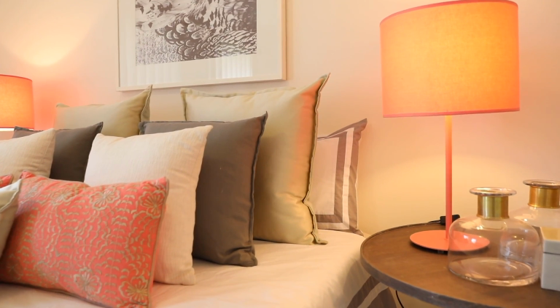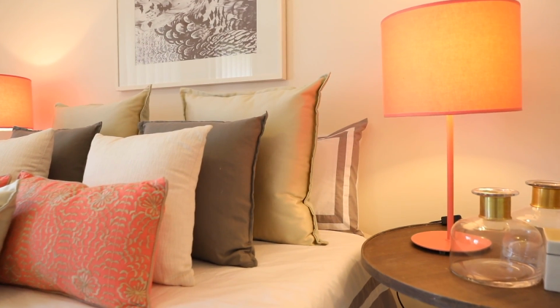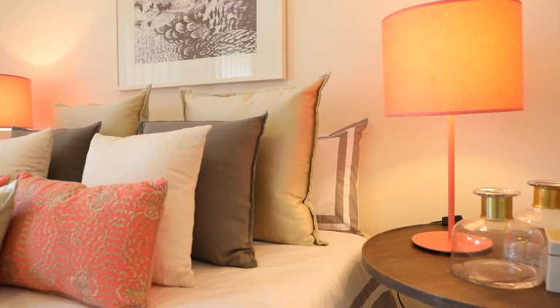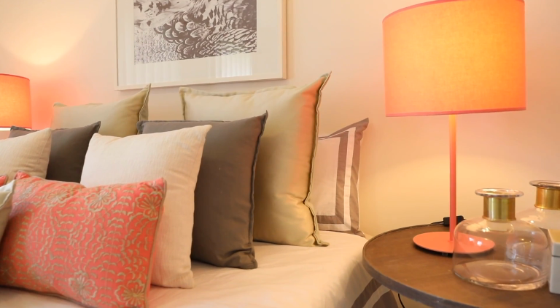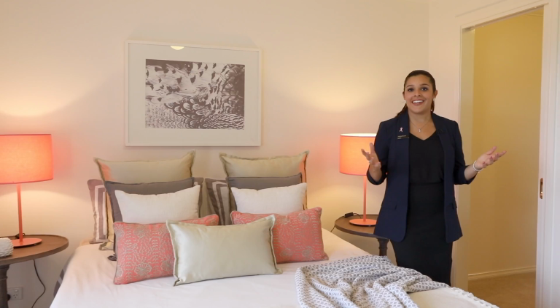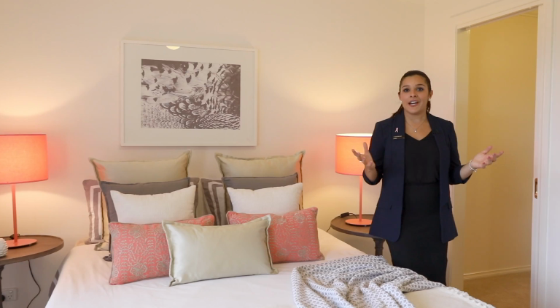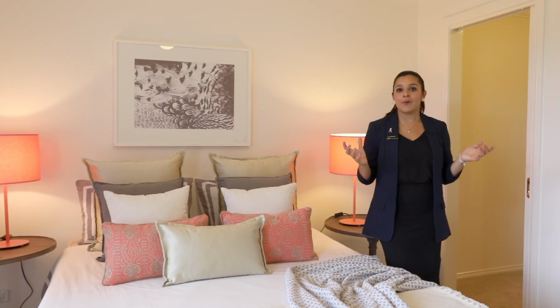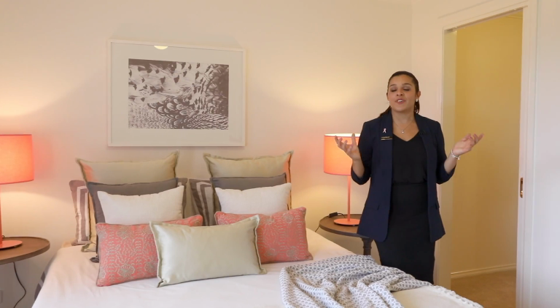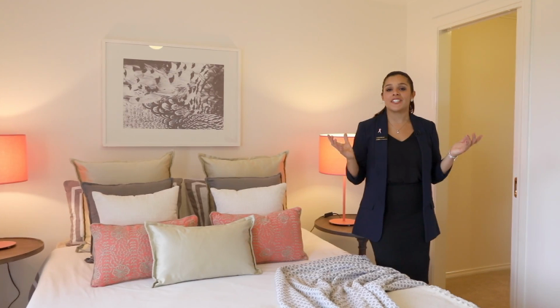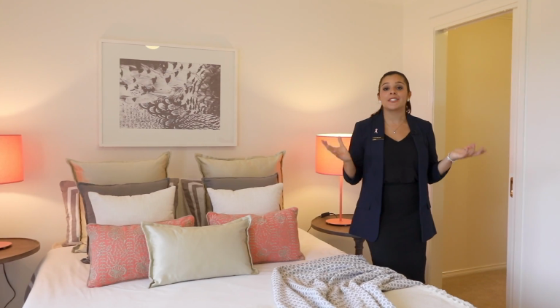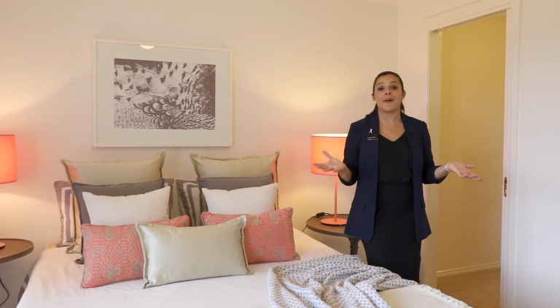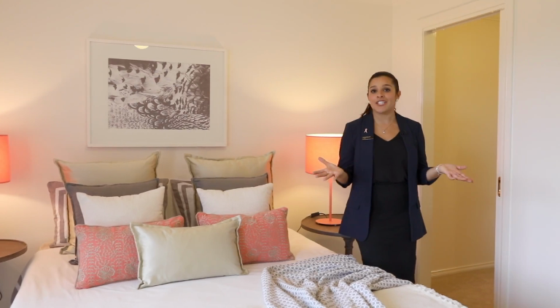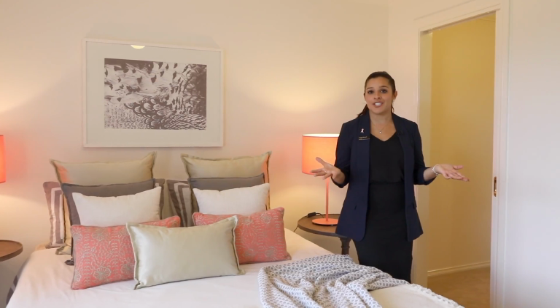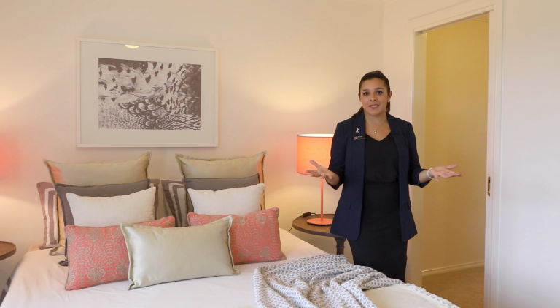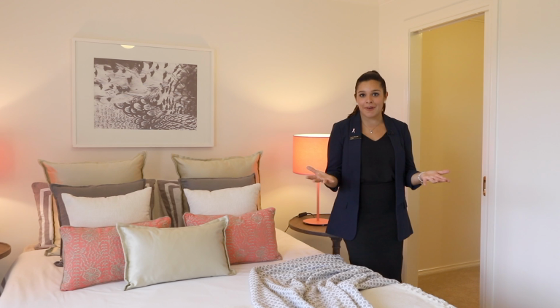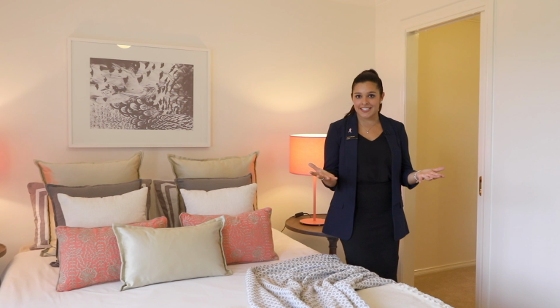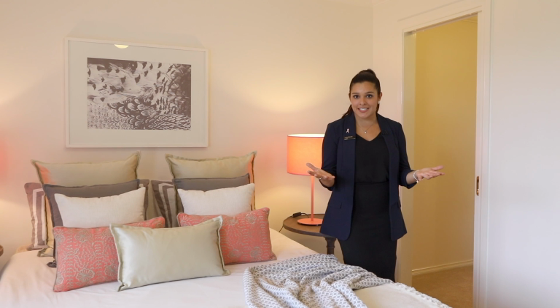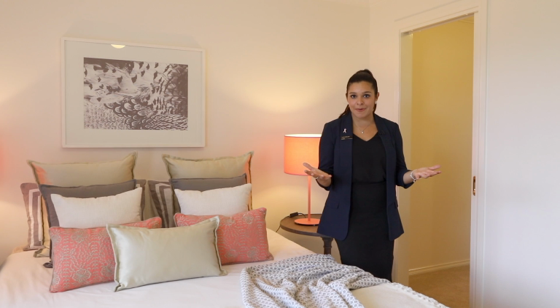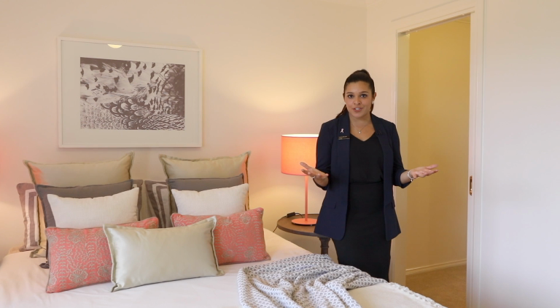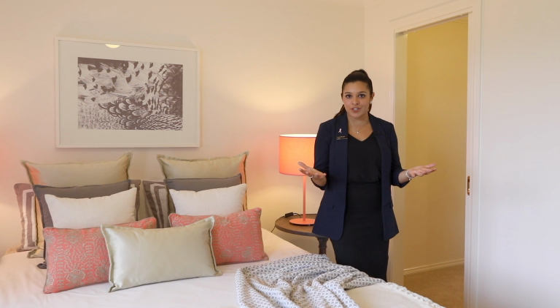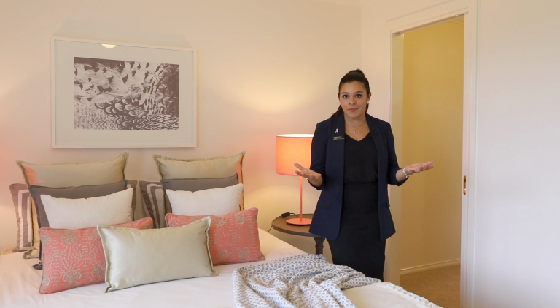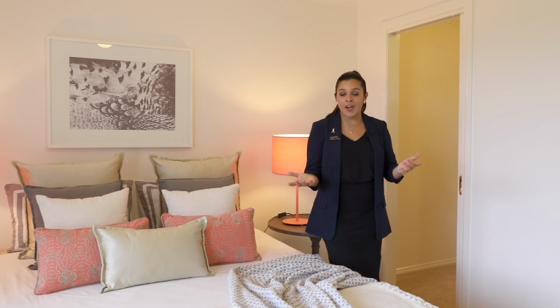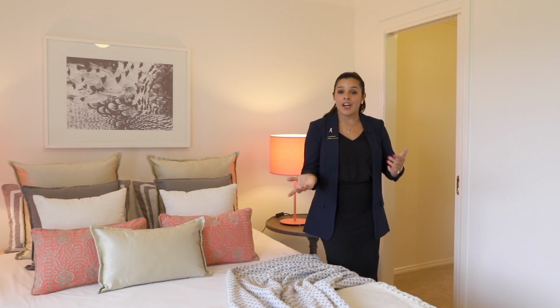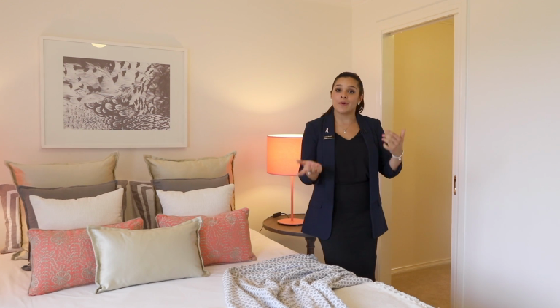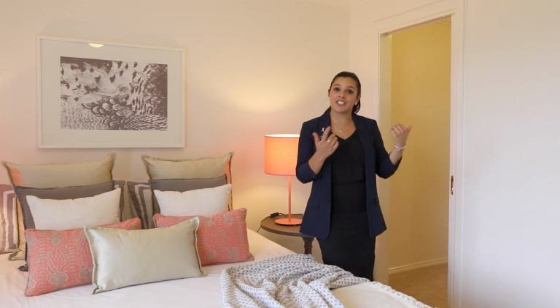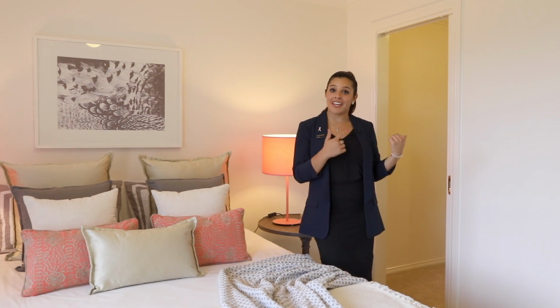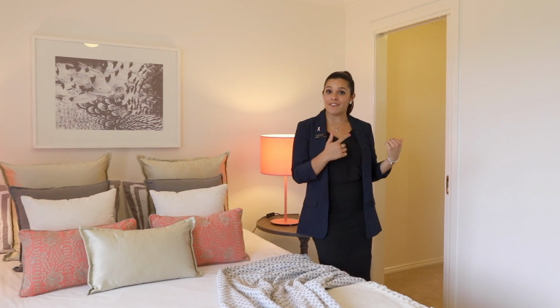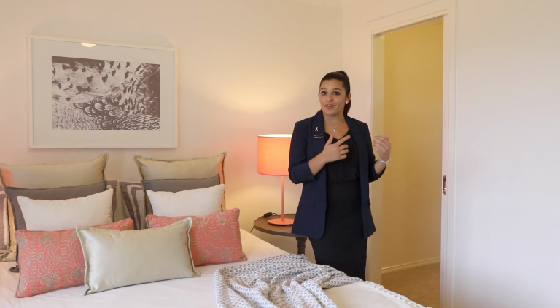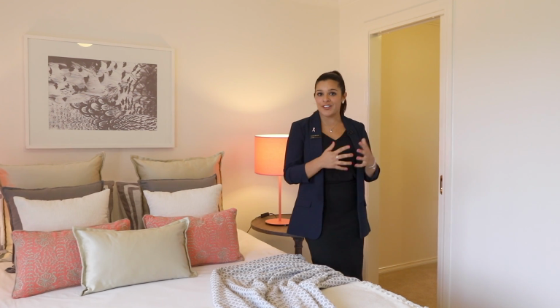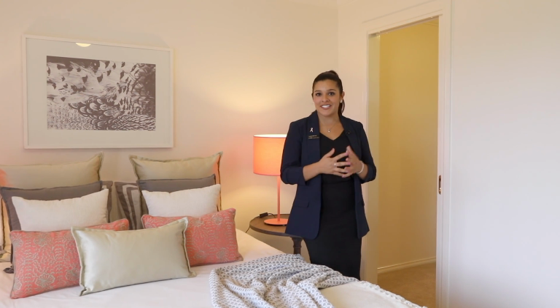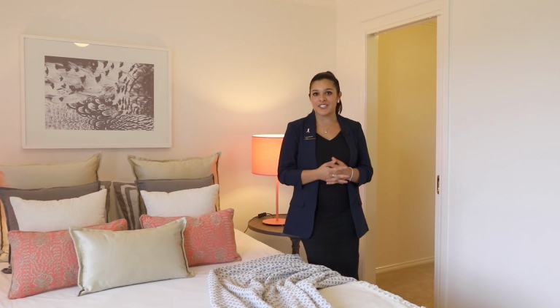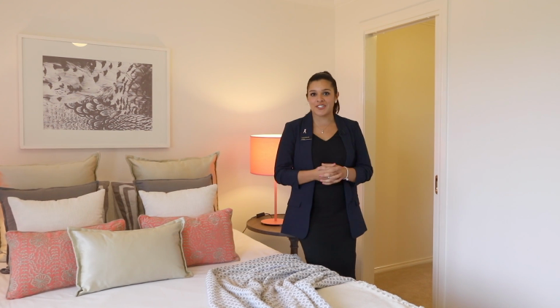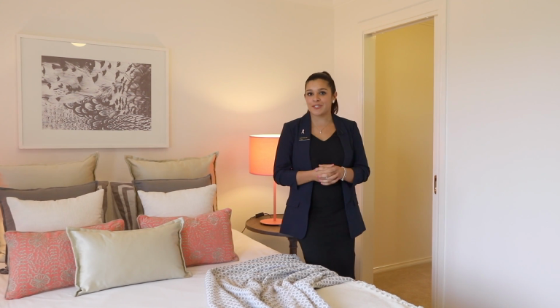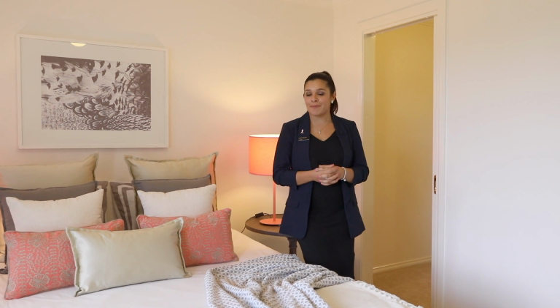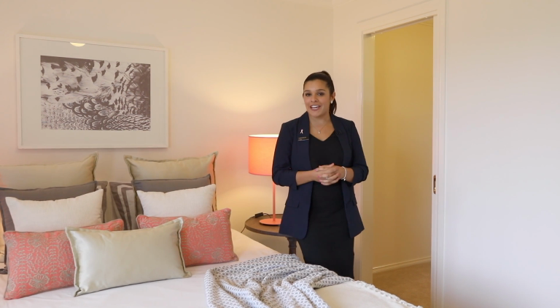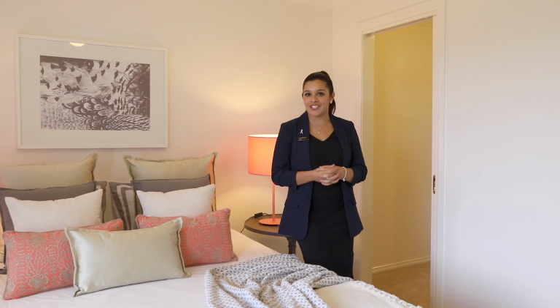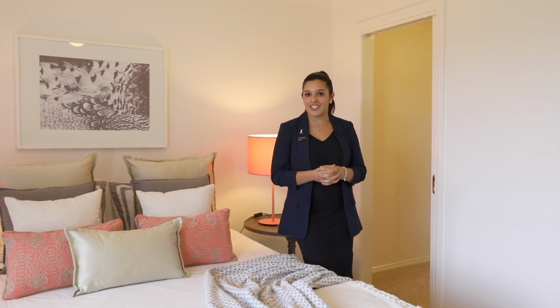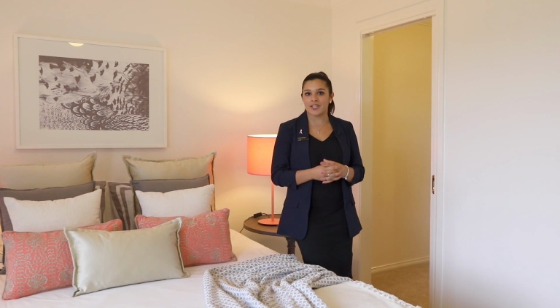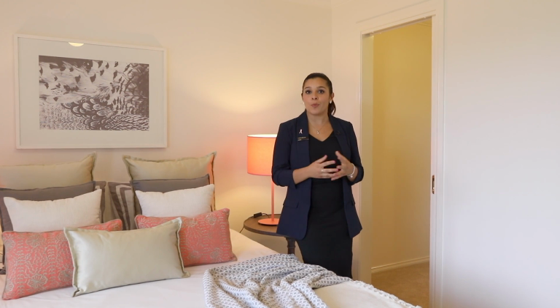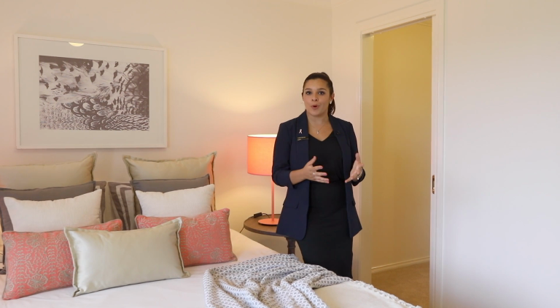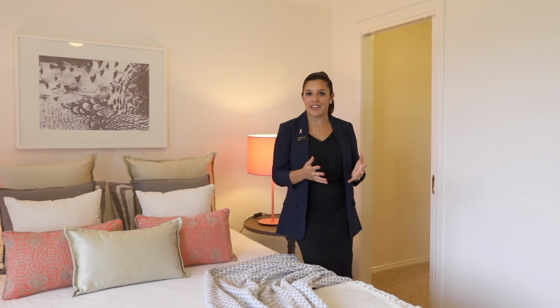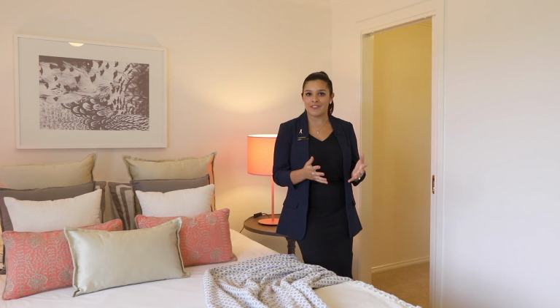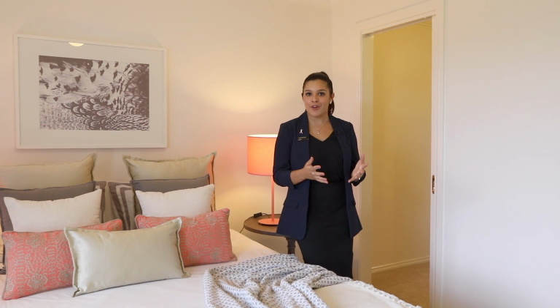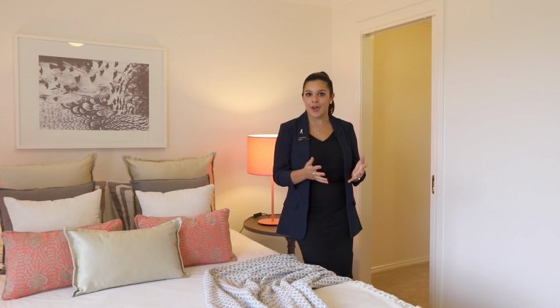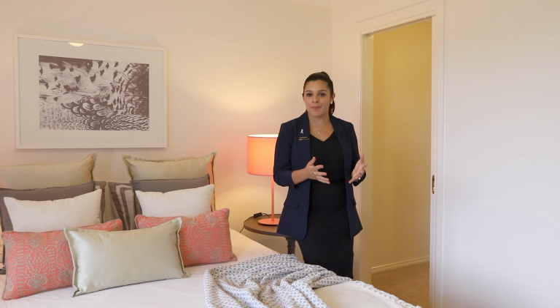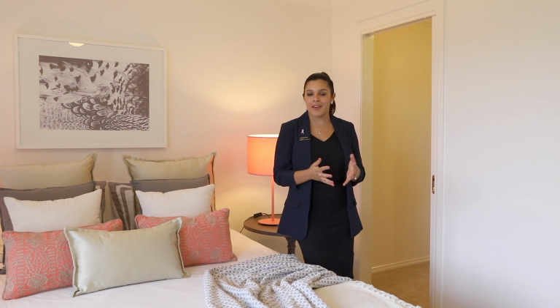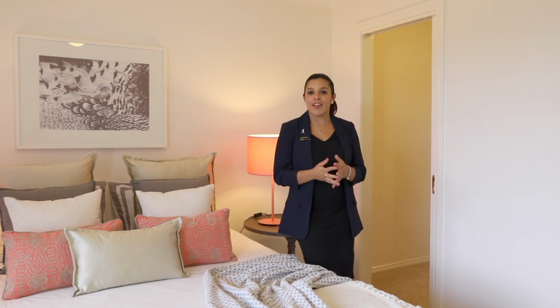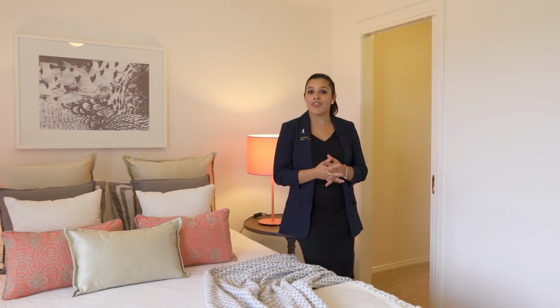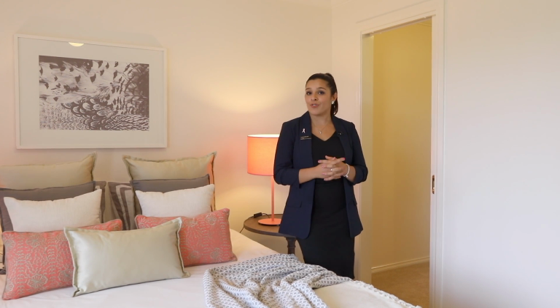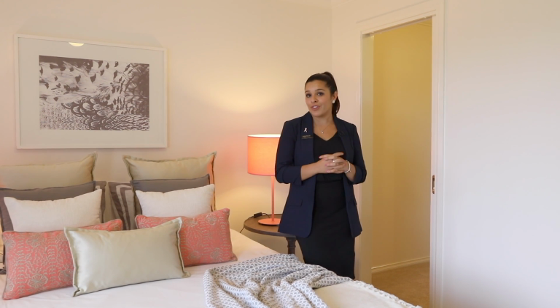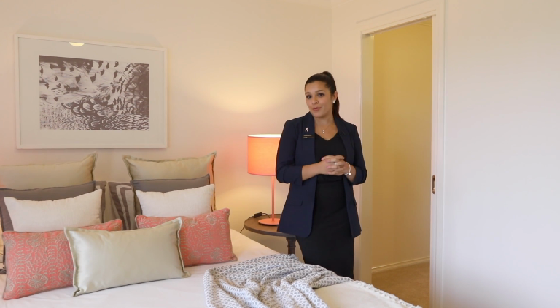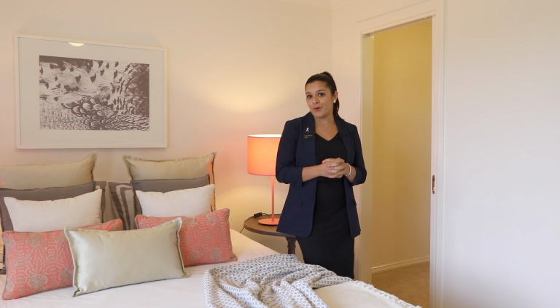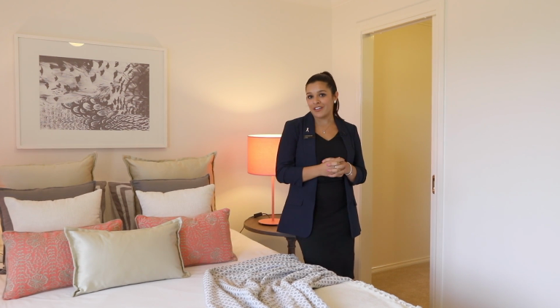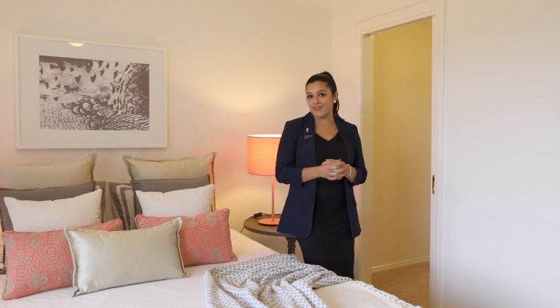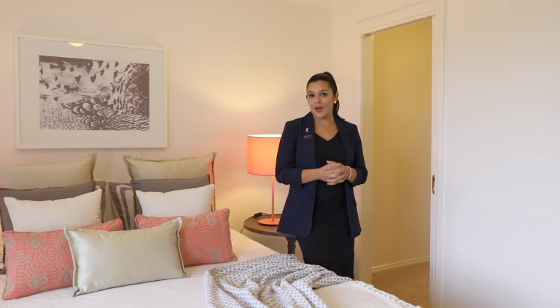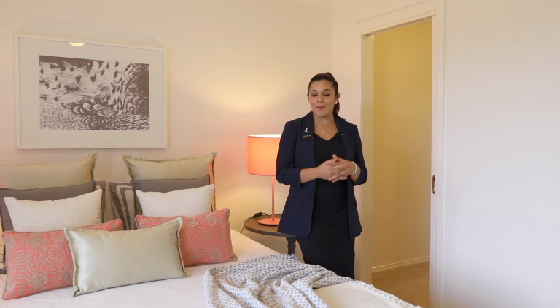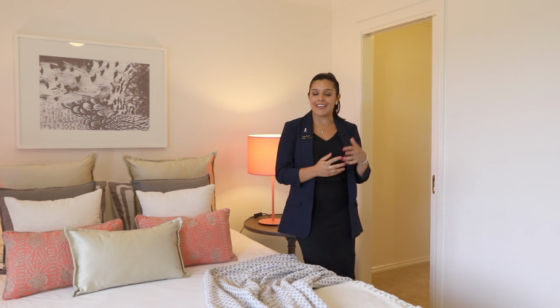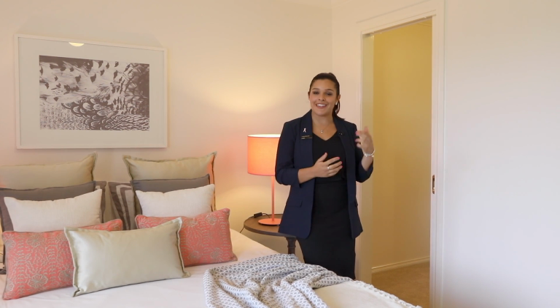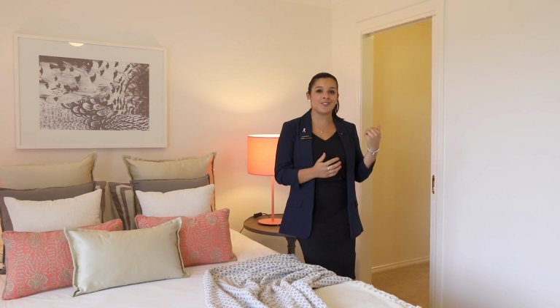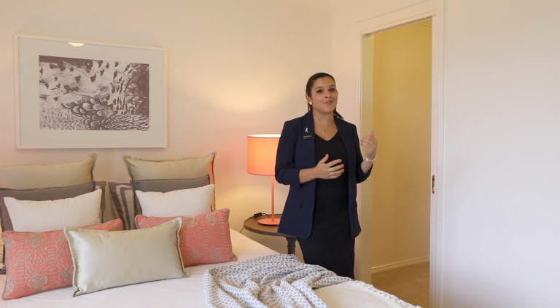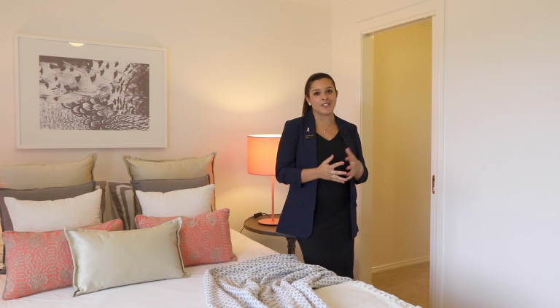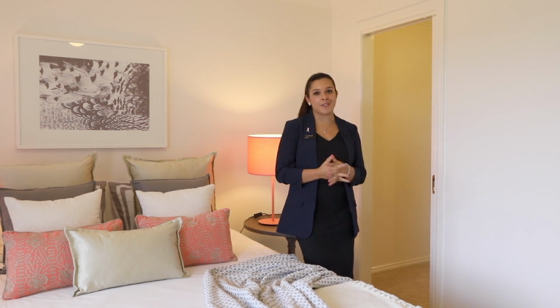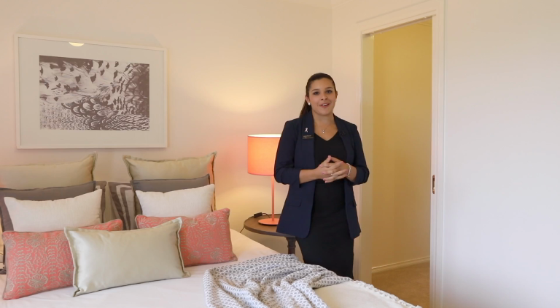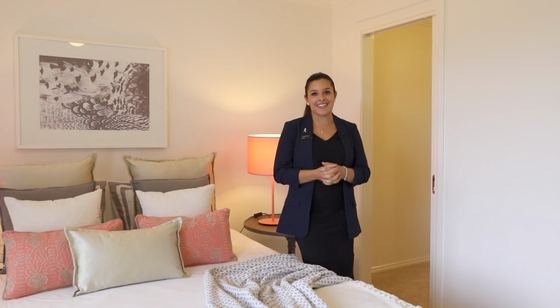Right here we've got a spacious master bedroom which then flows into the spacious walk-in robe. Through the walk-in robe is your en suite.